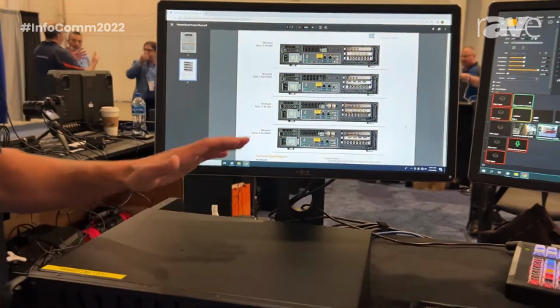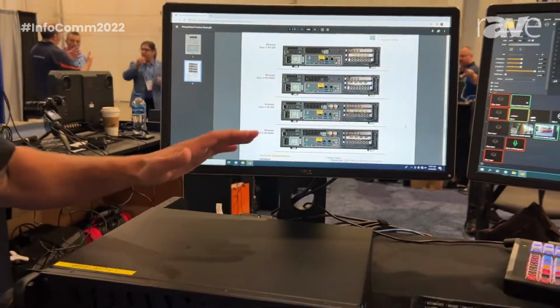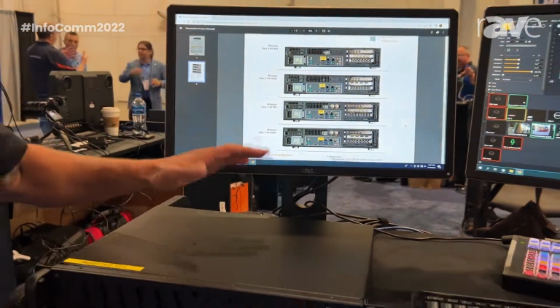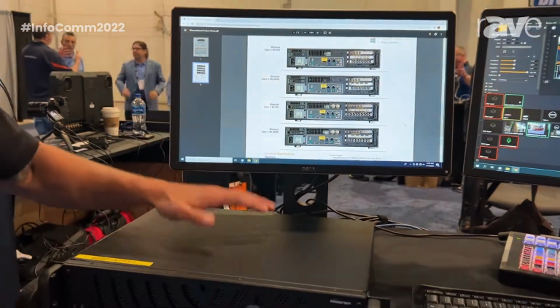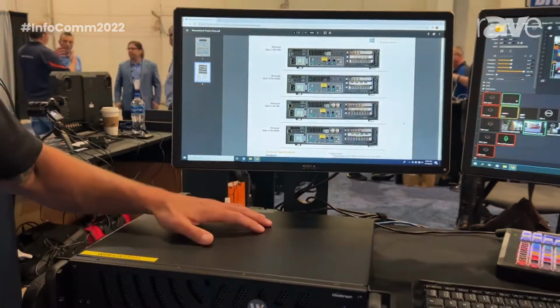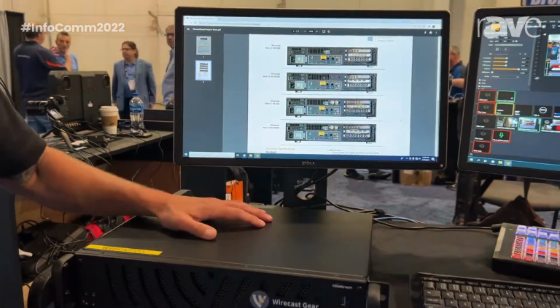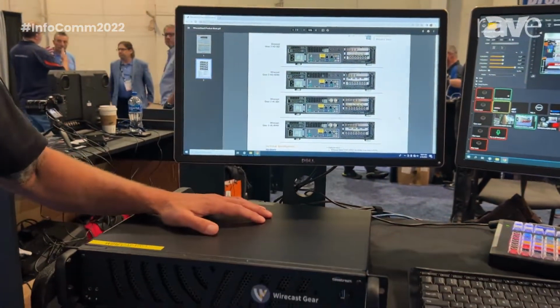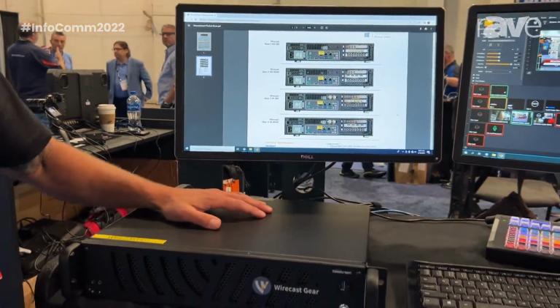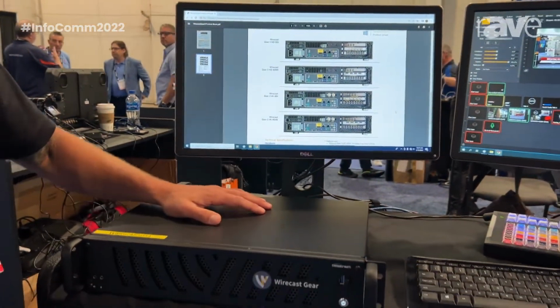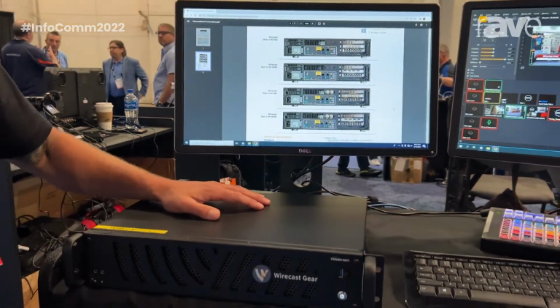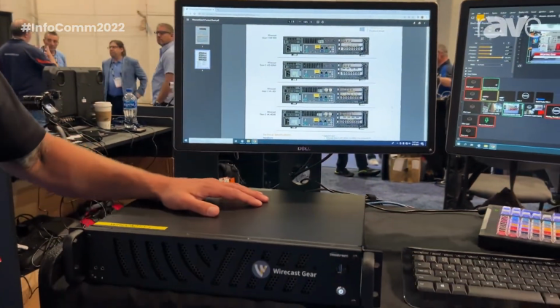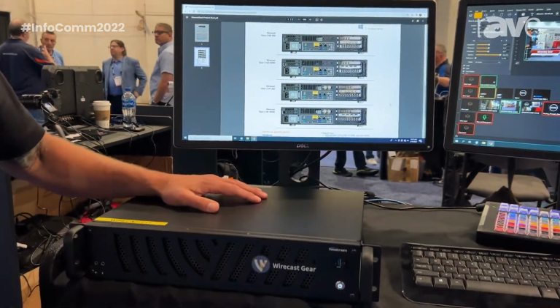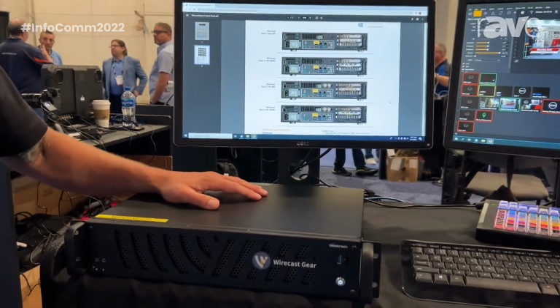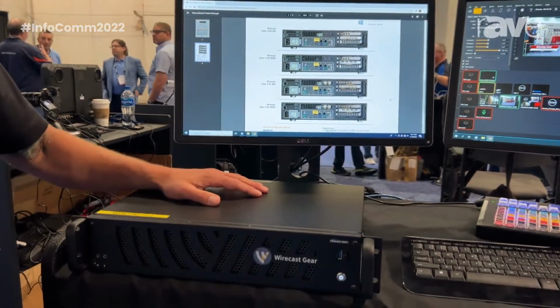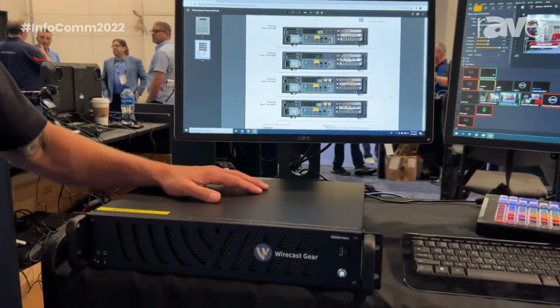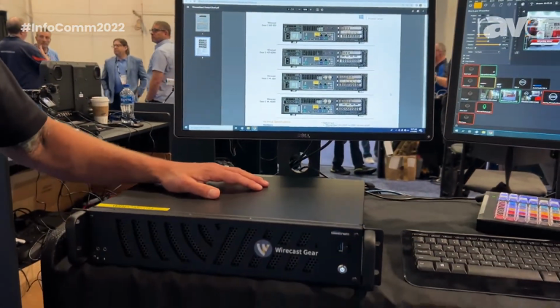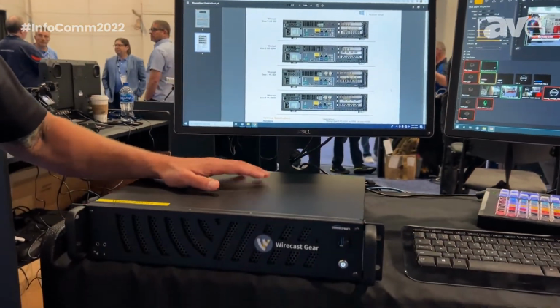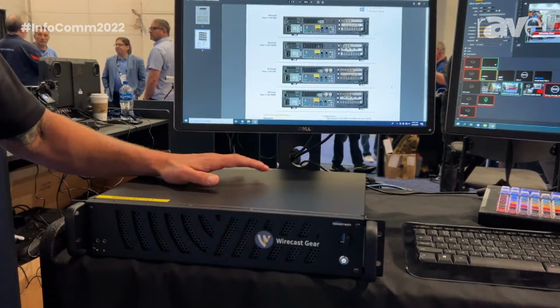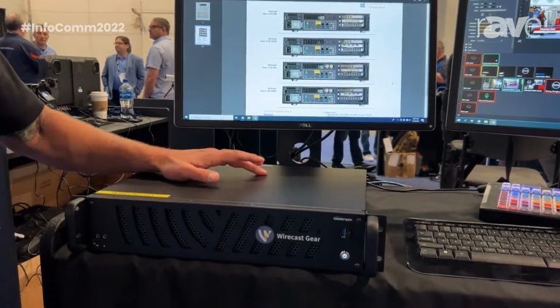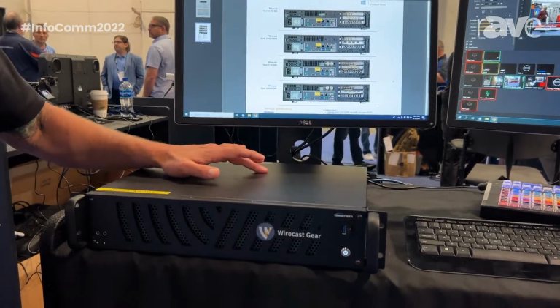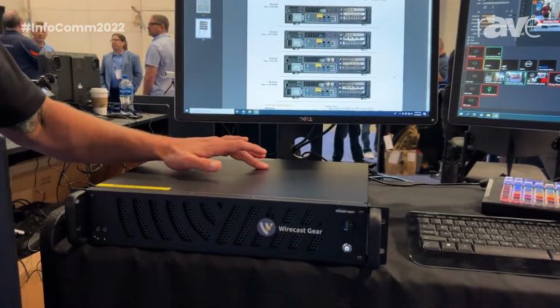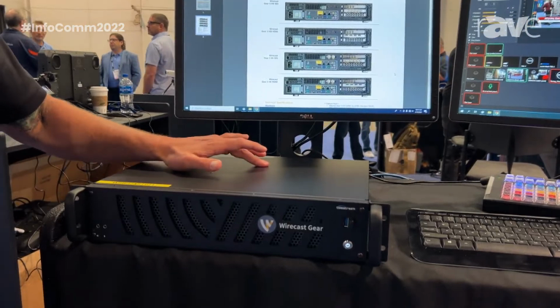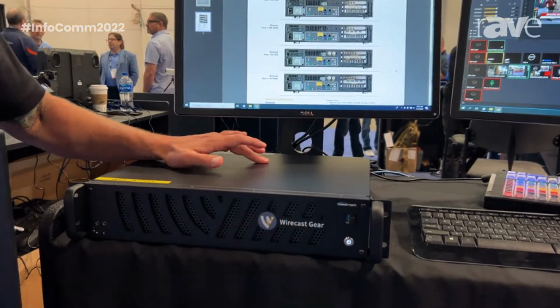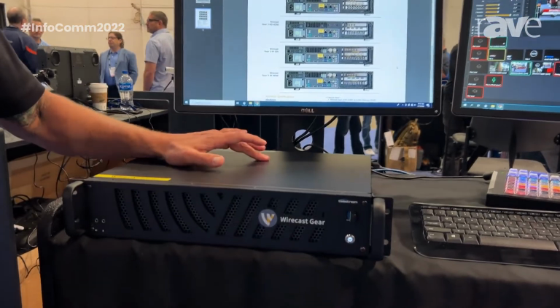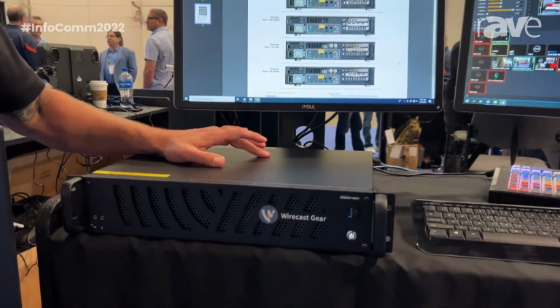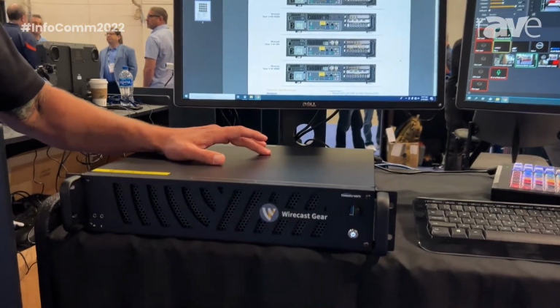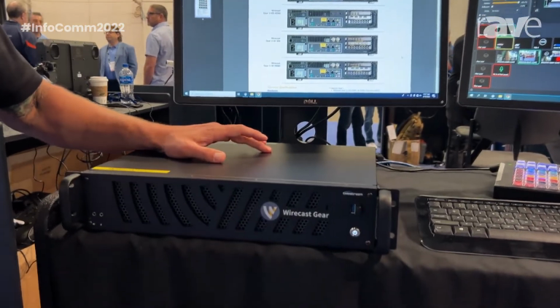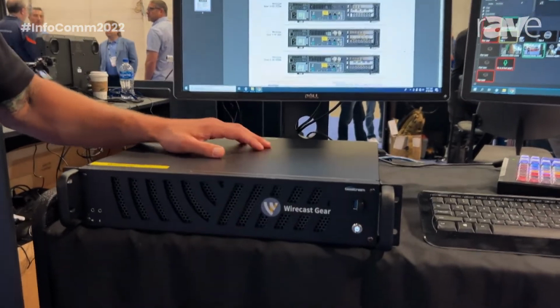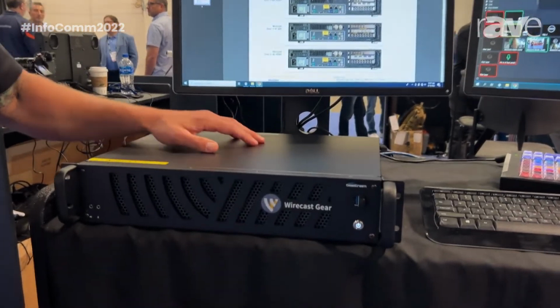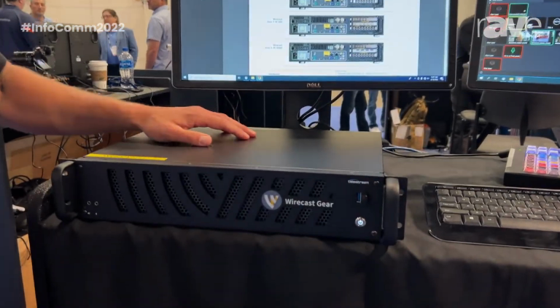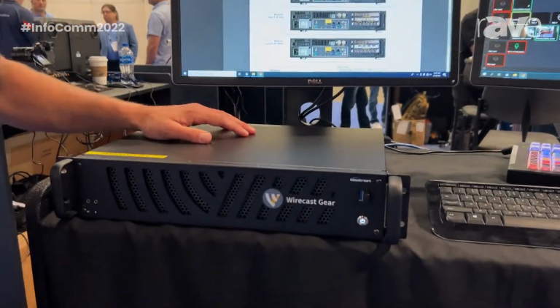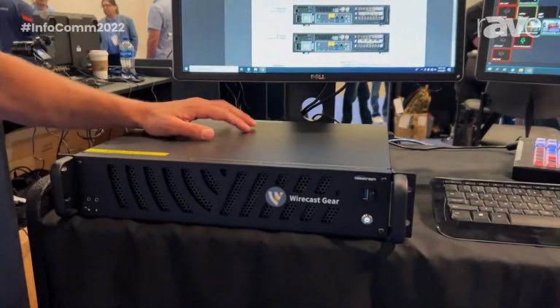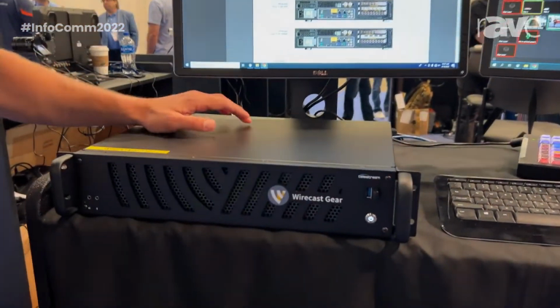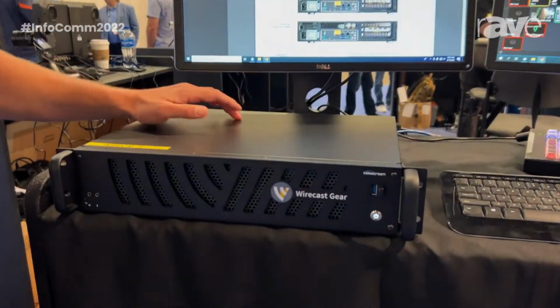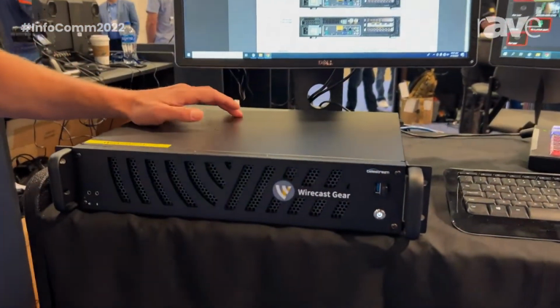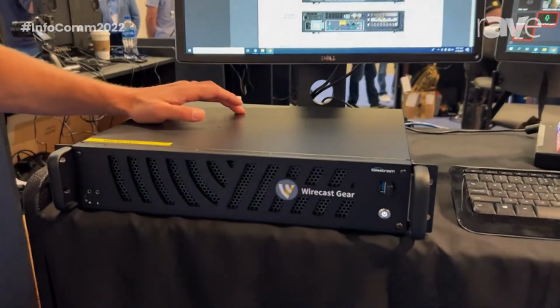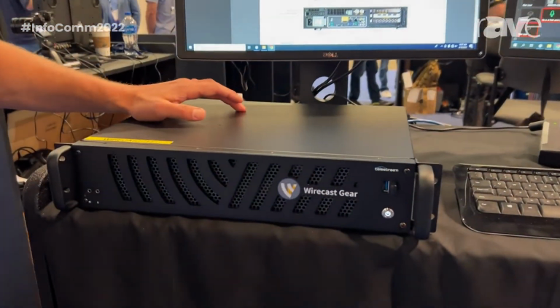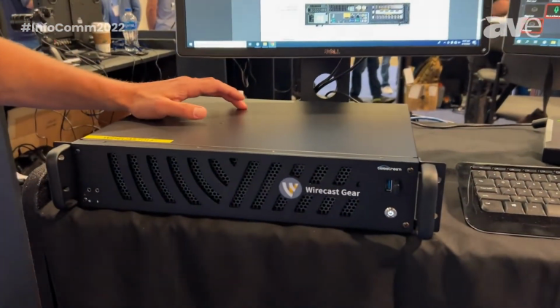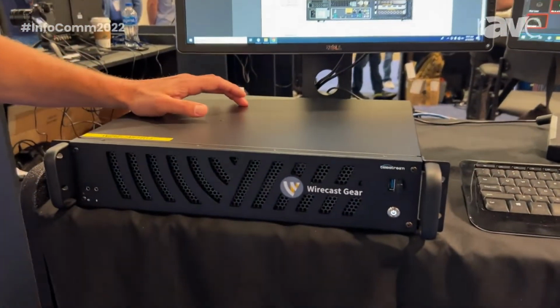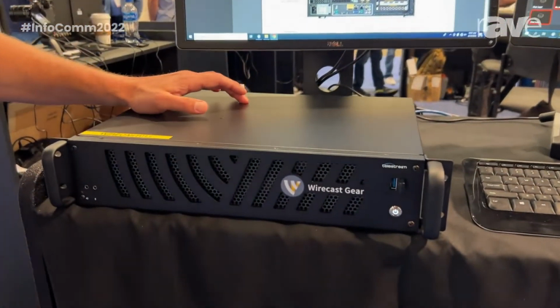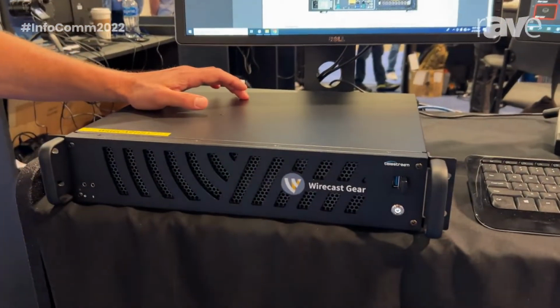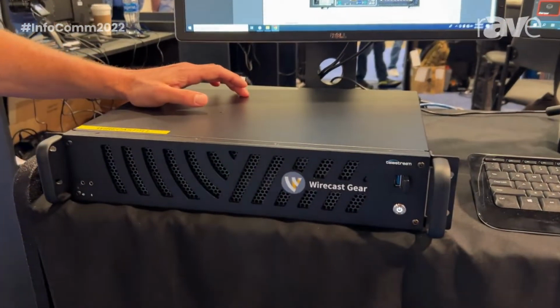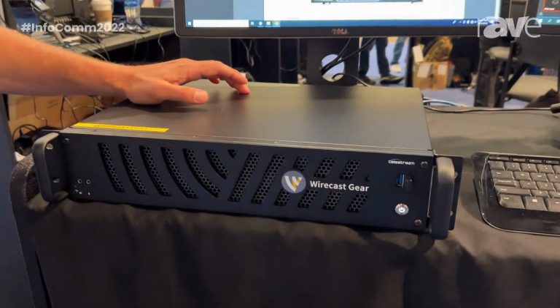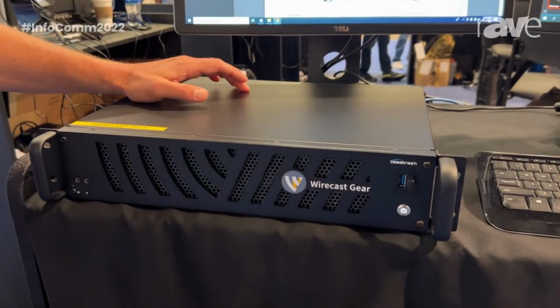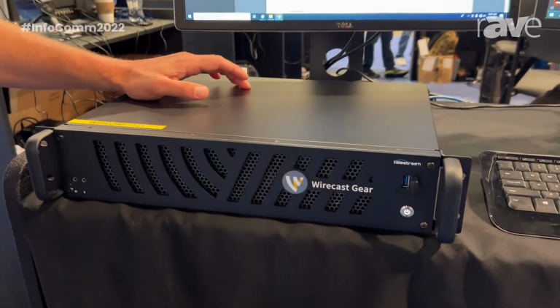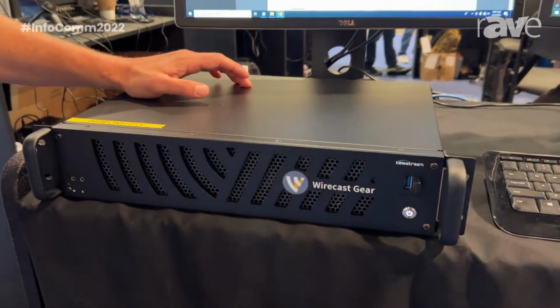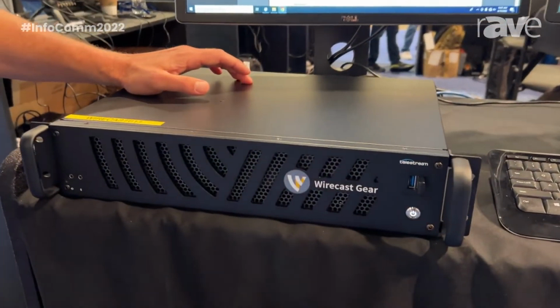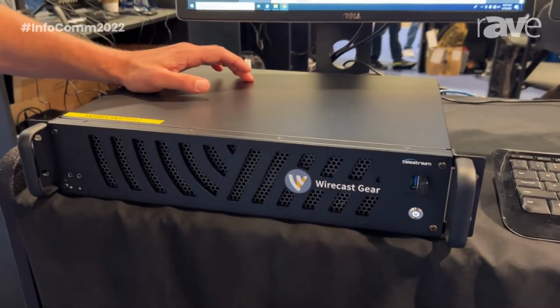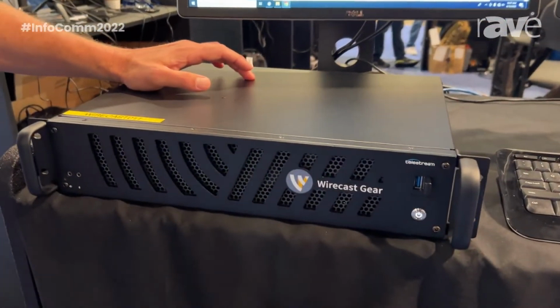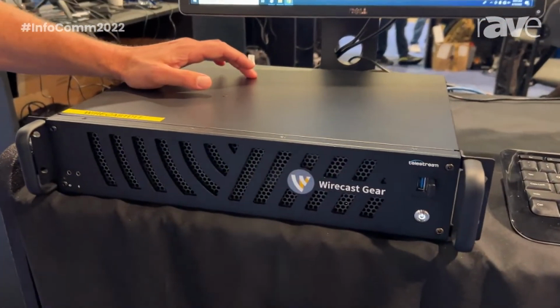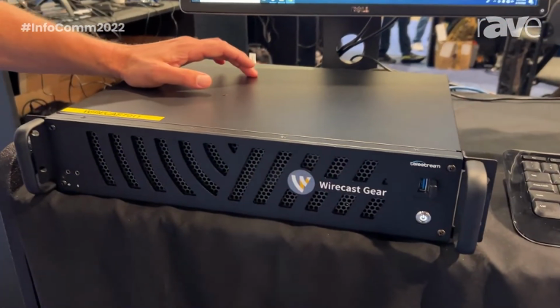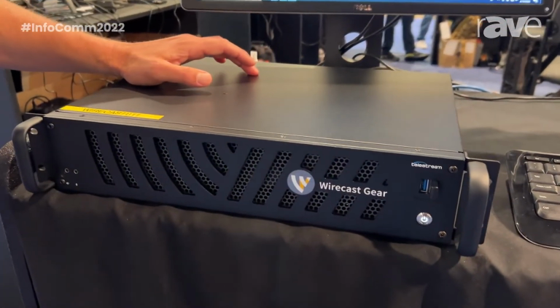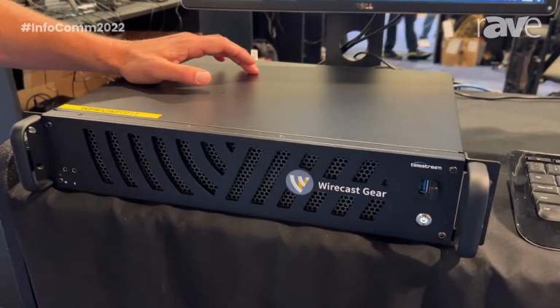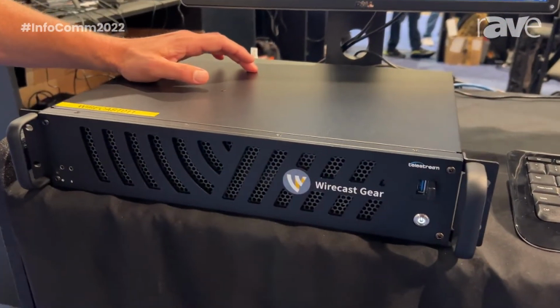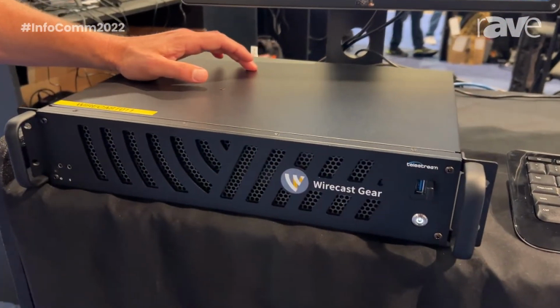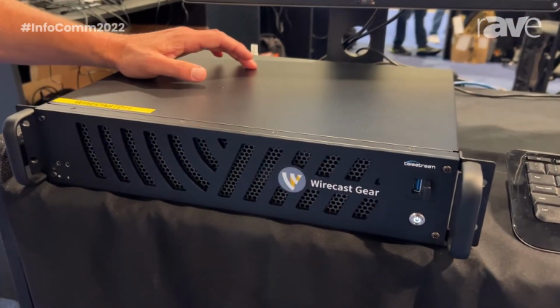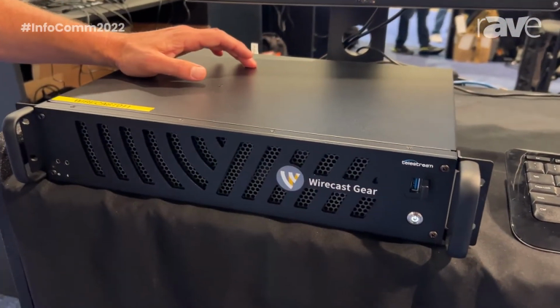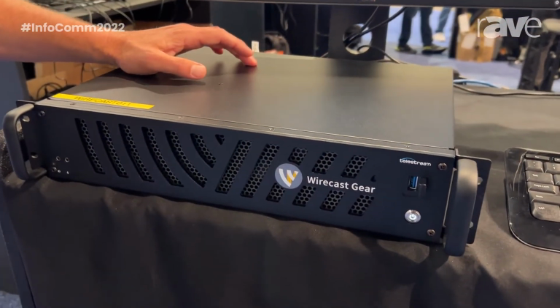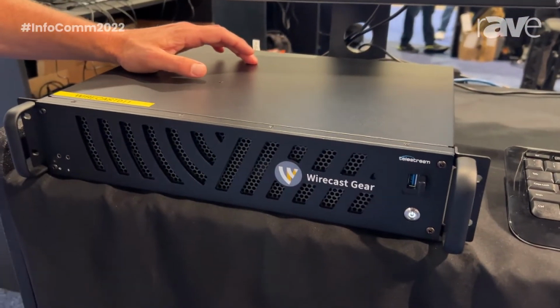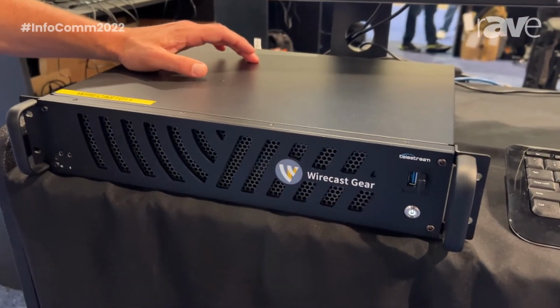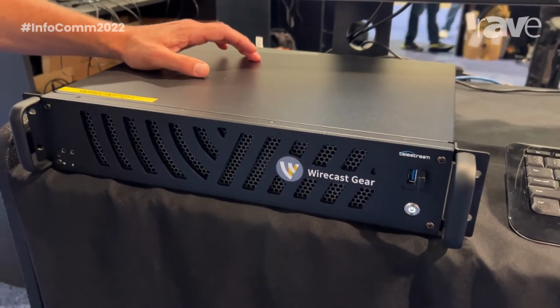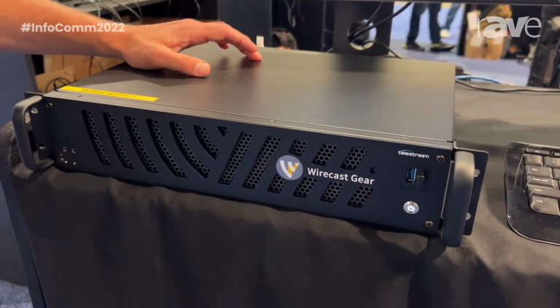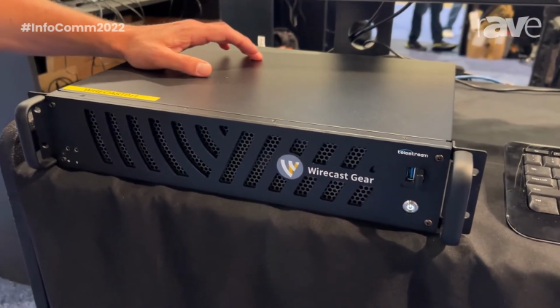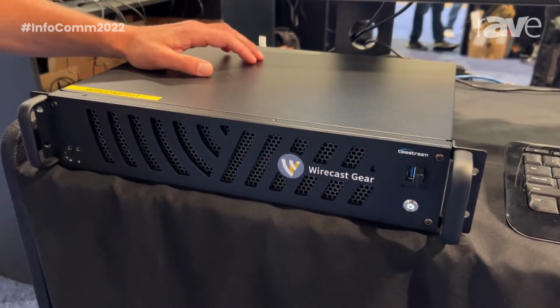Our turnkey solution with warranty and support for a super streaming solution. More information at Telestream.net.